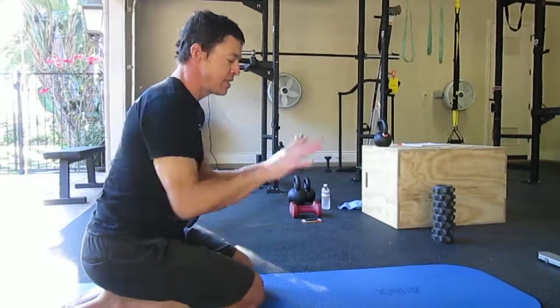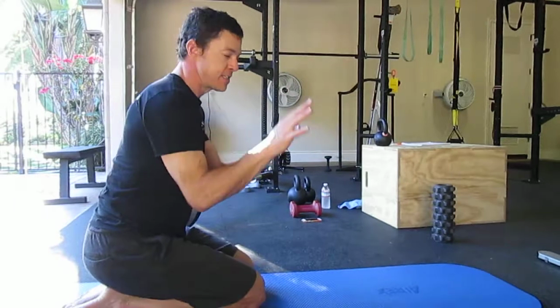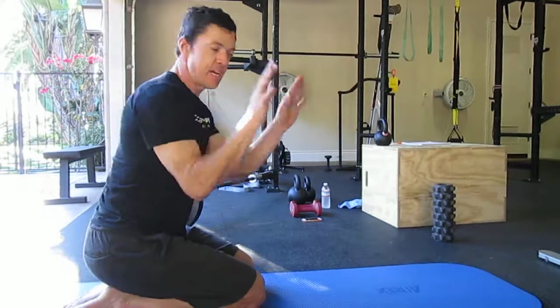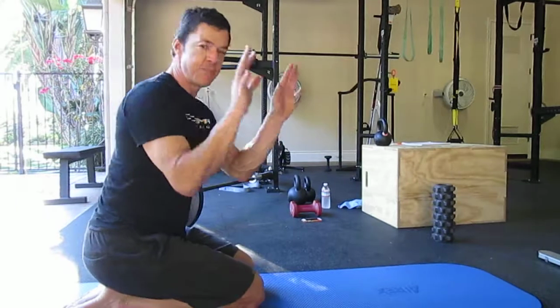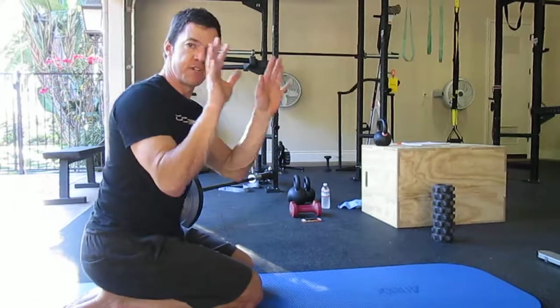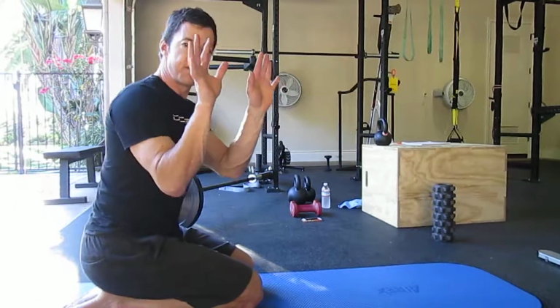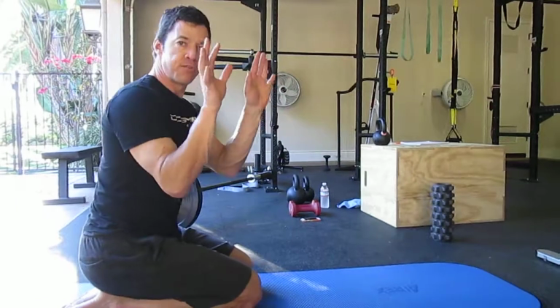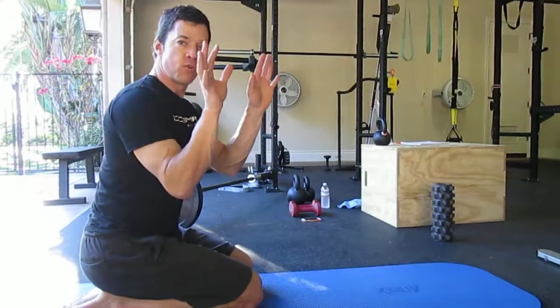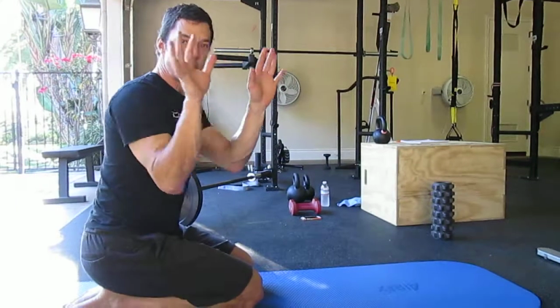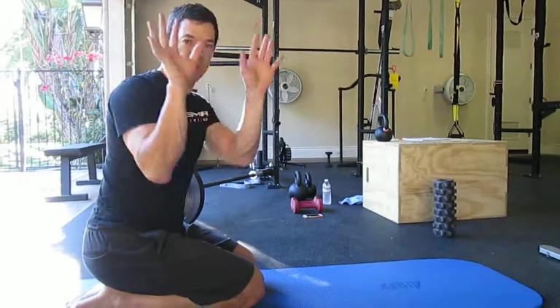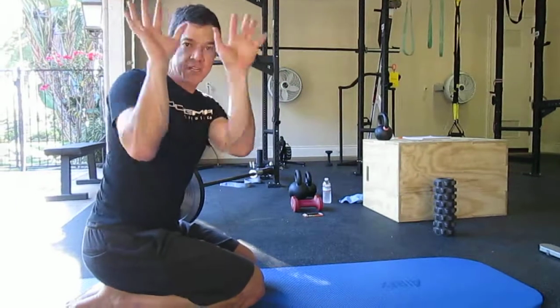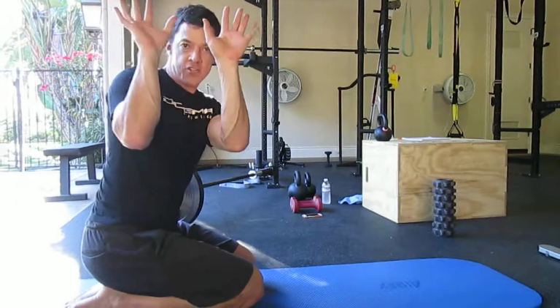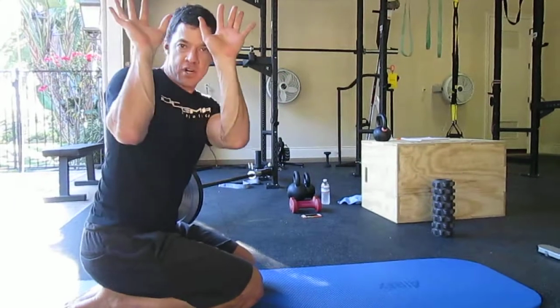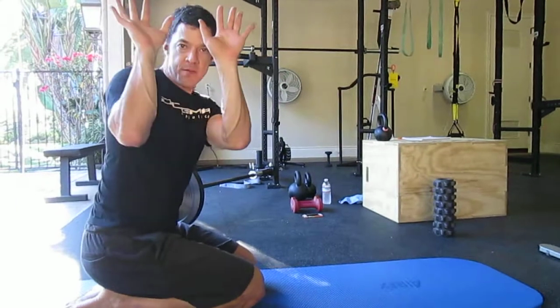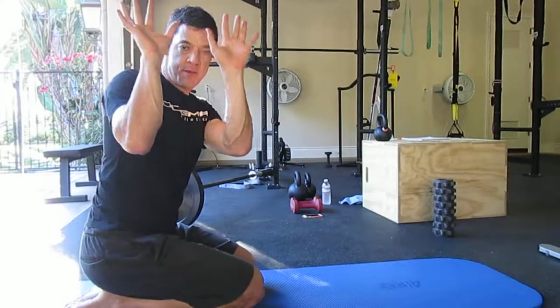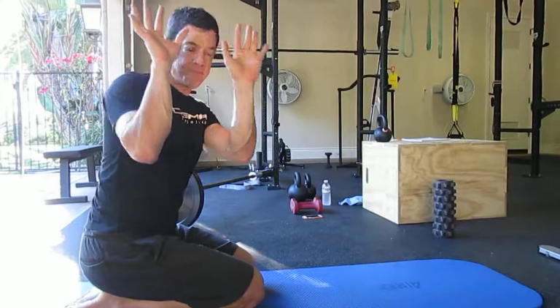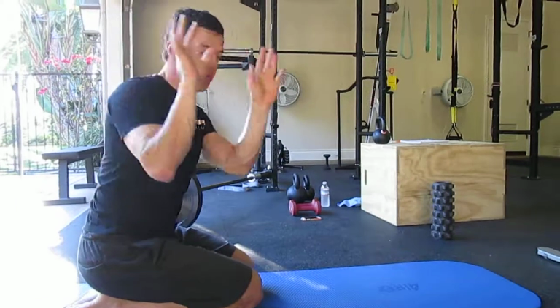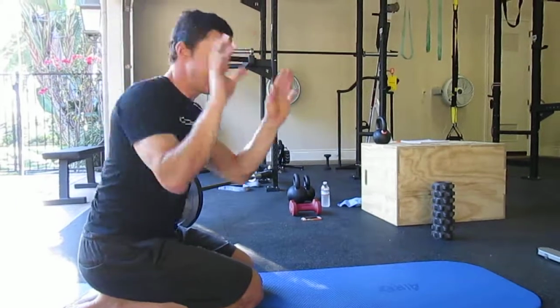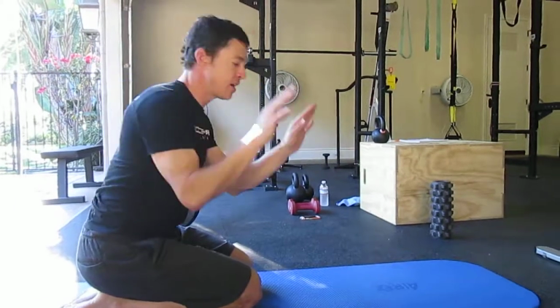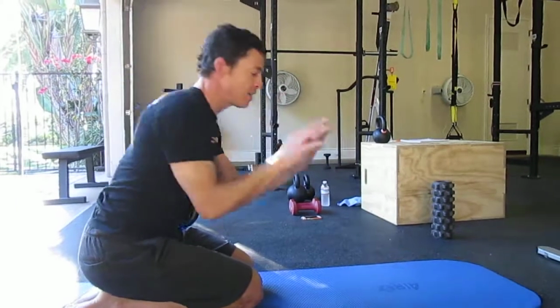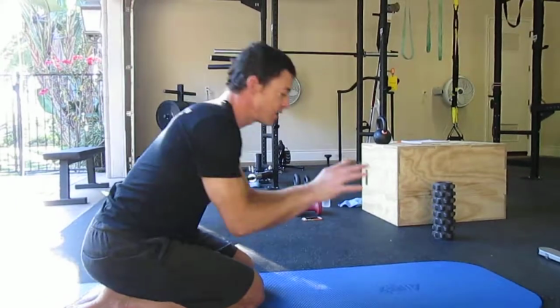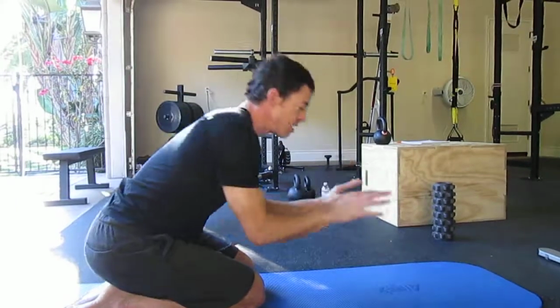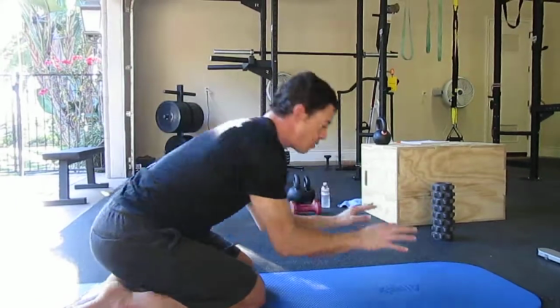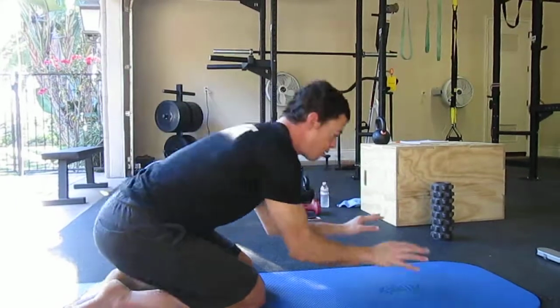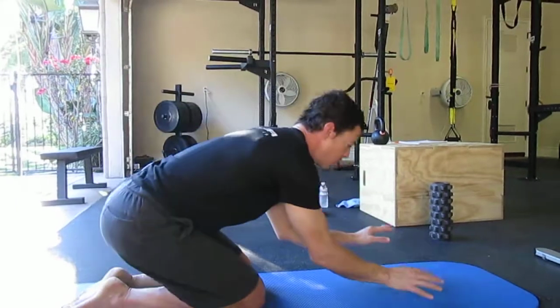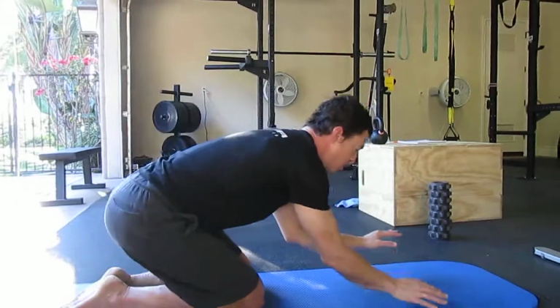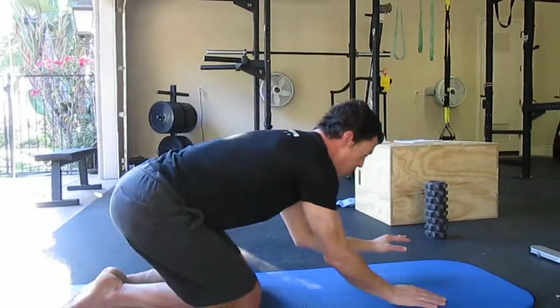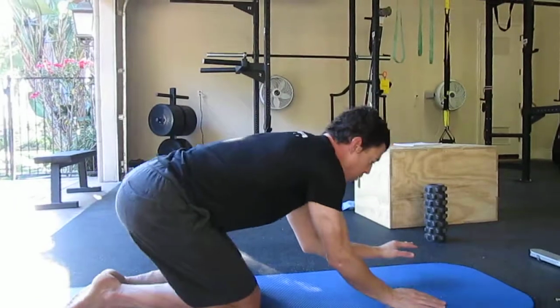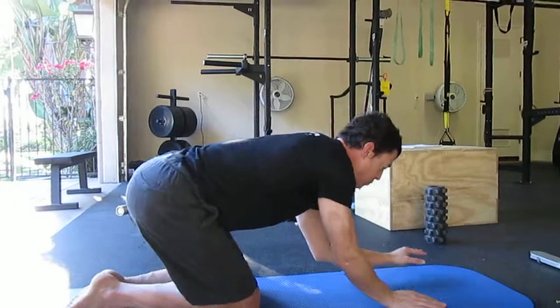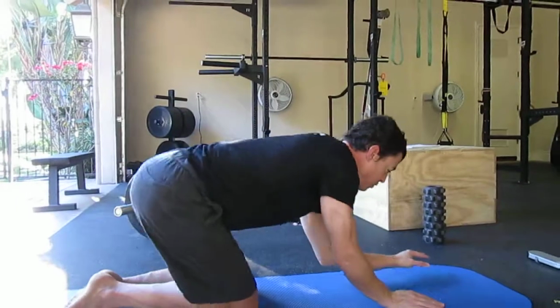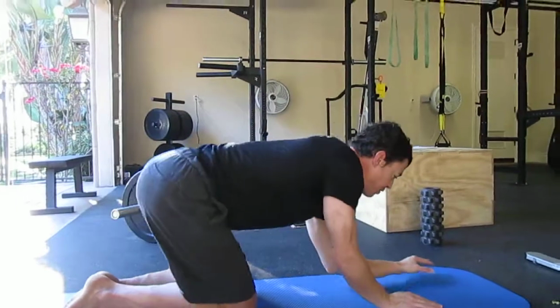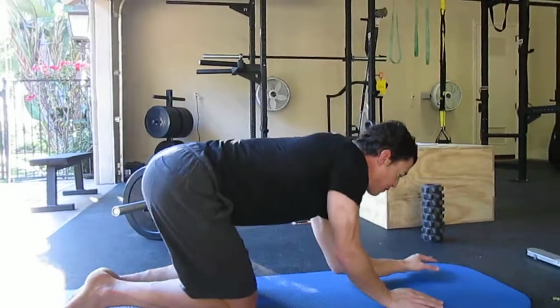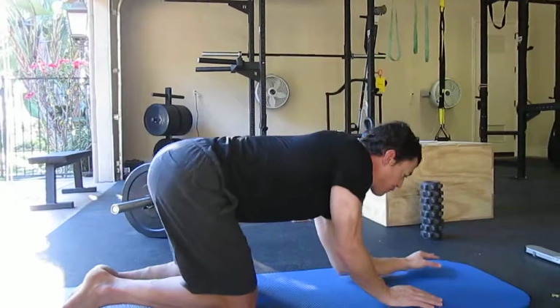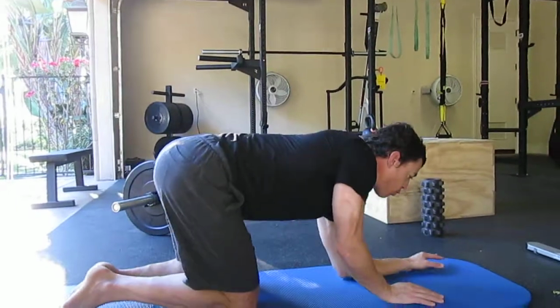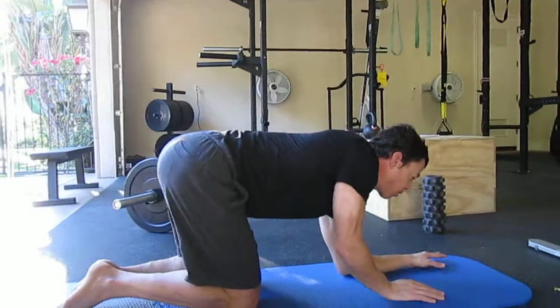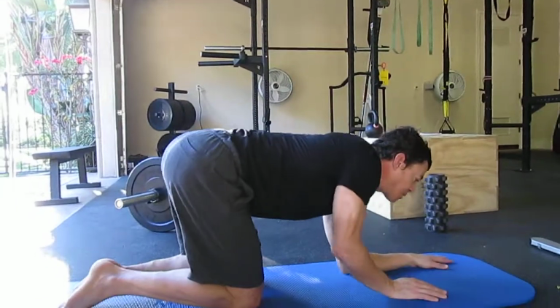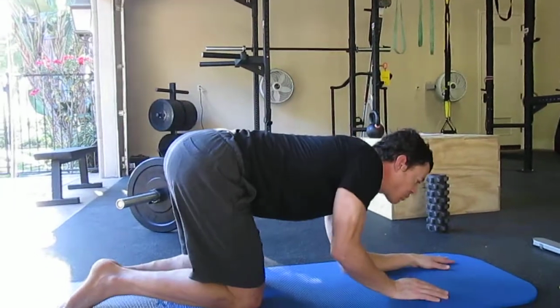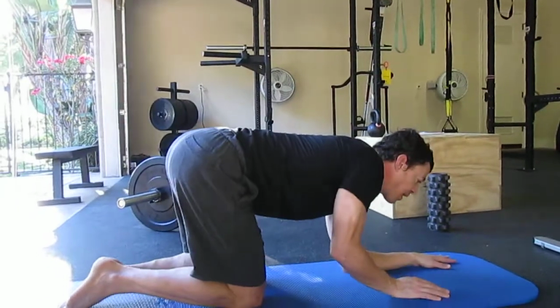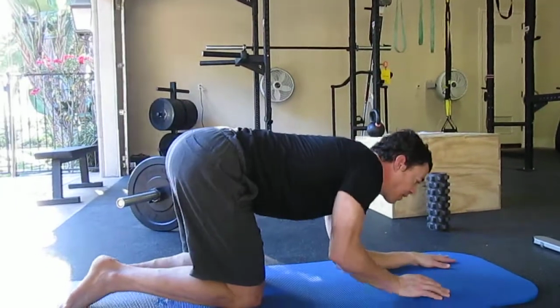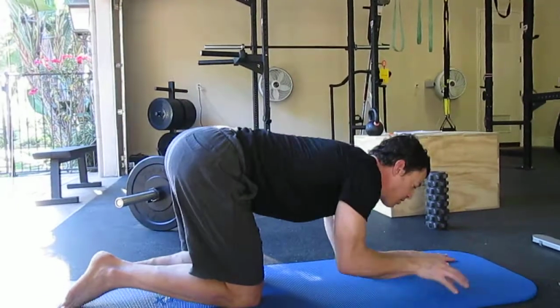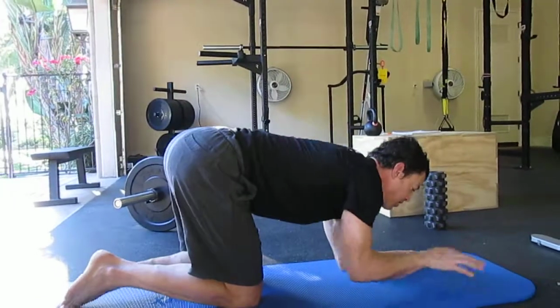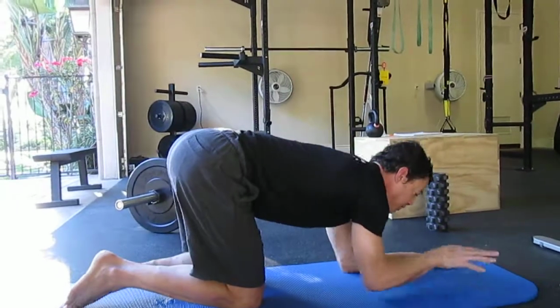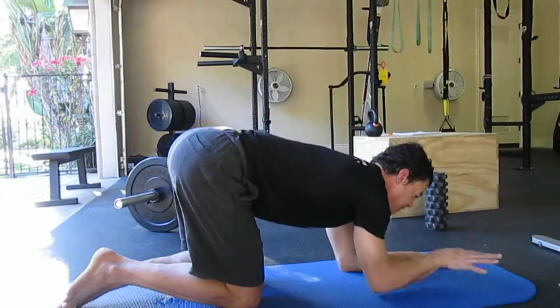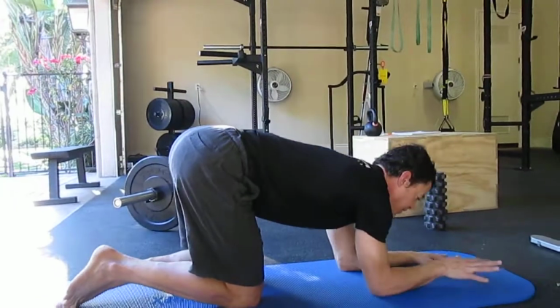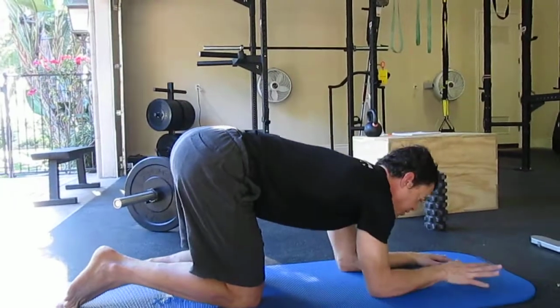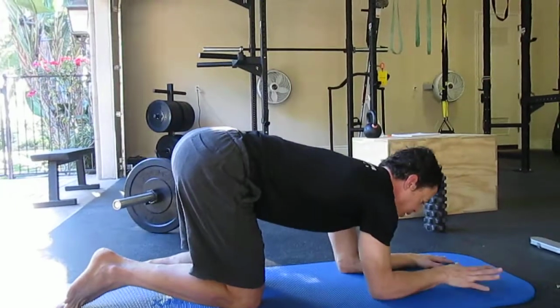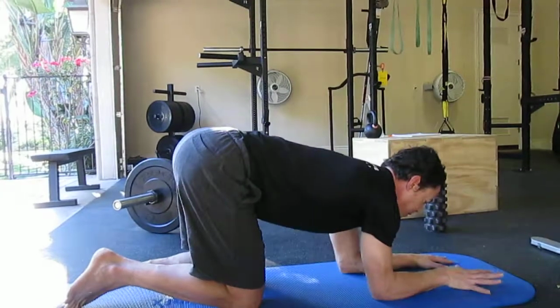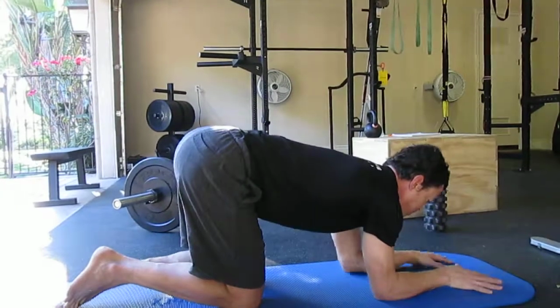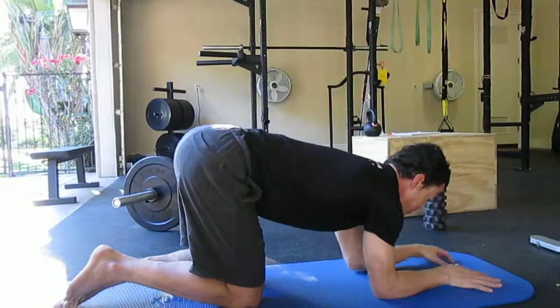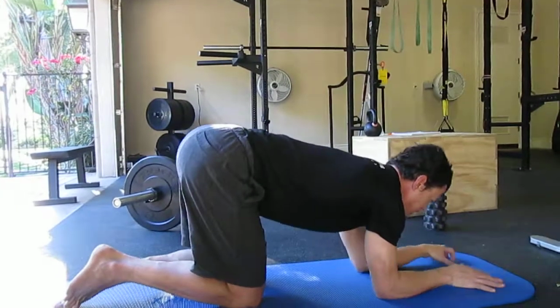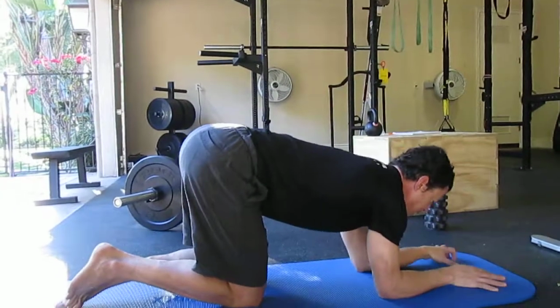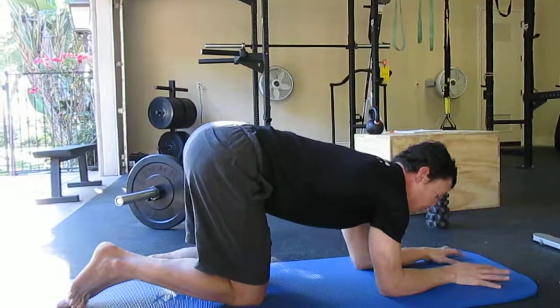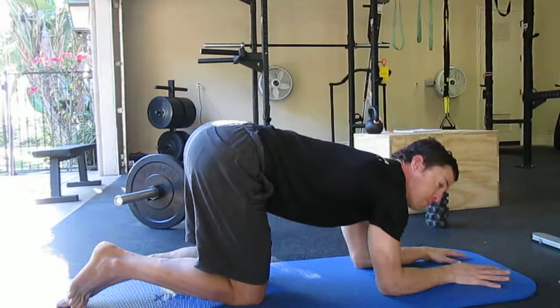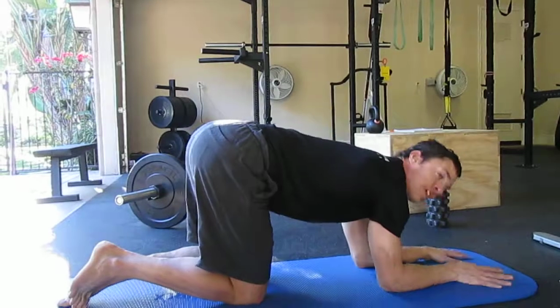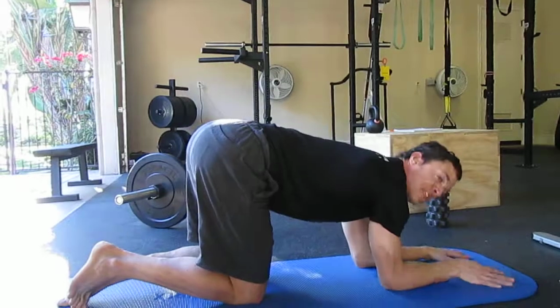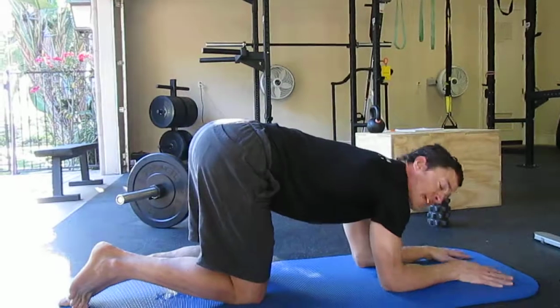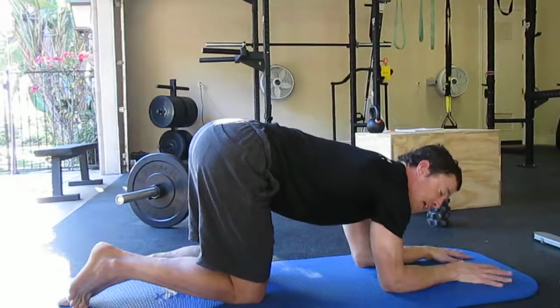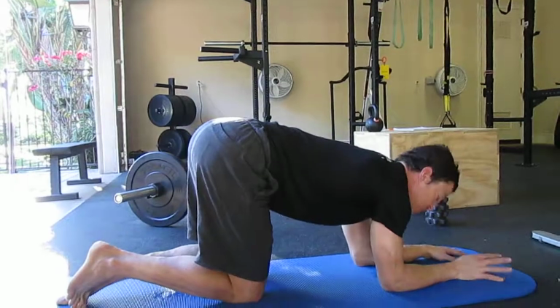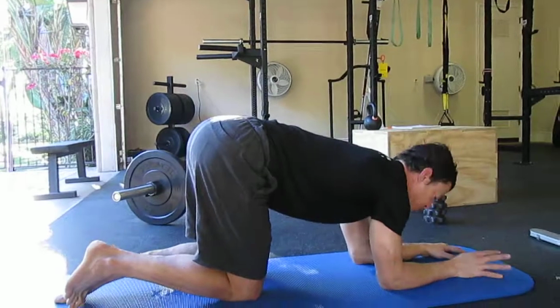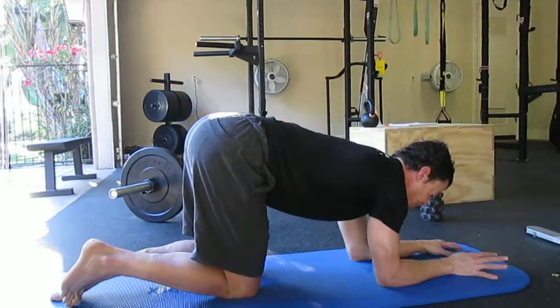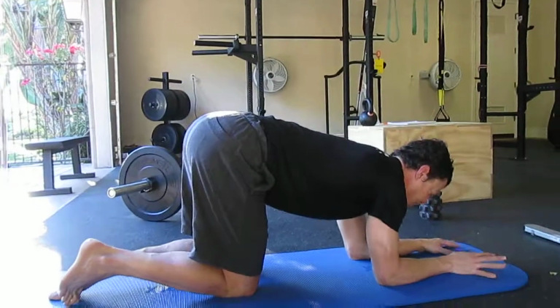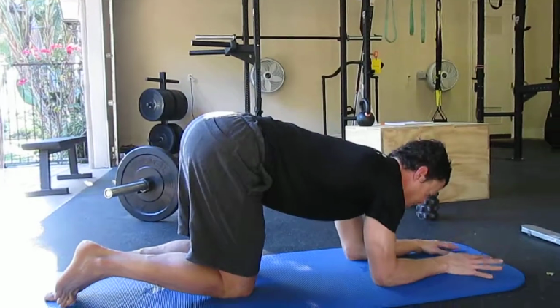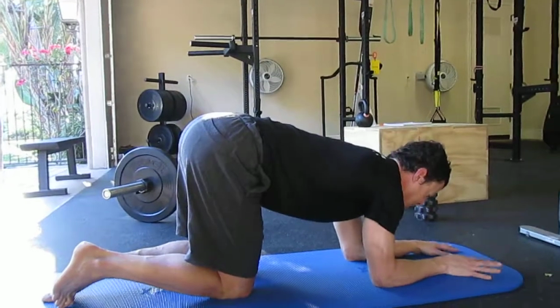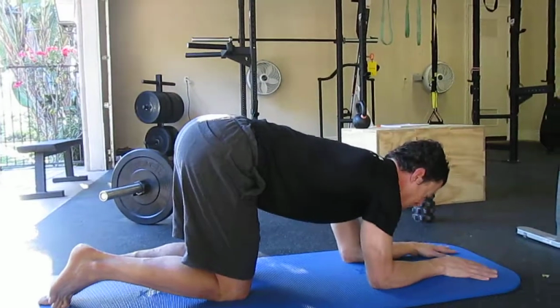Set up in a forearm plank — try to be parallel with your forearms rather than a V-shape, so almost like you'd be in a time trial bike position.